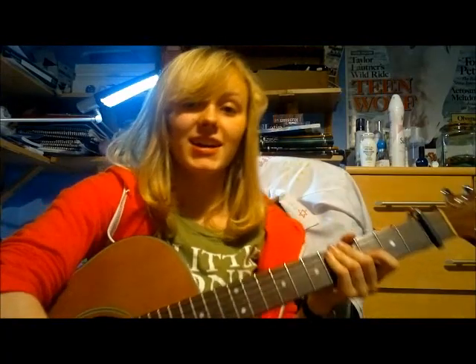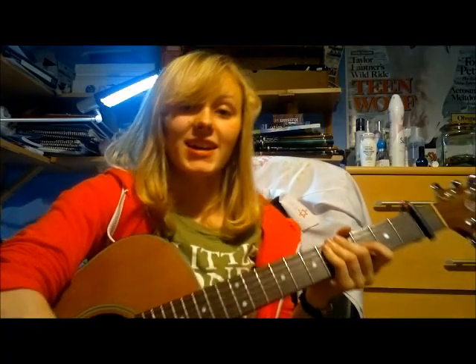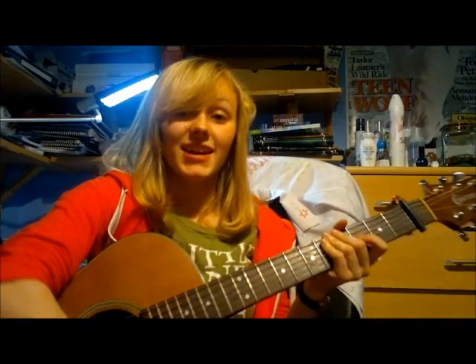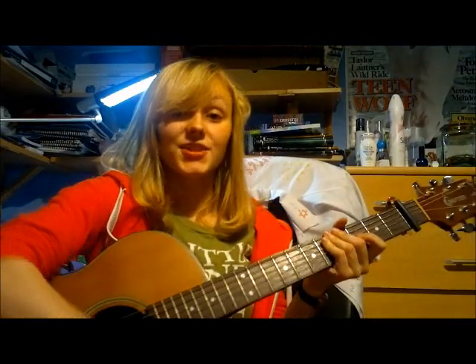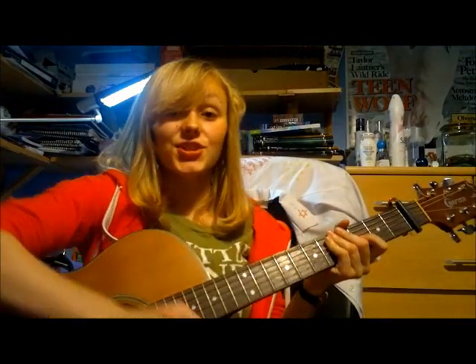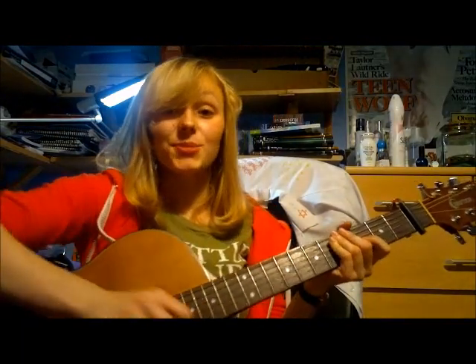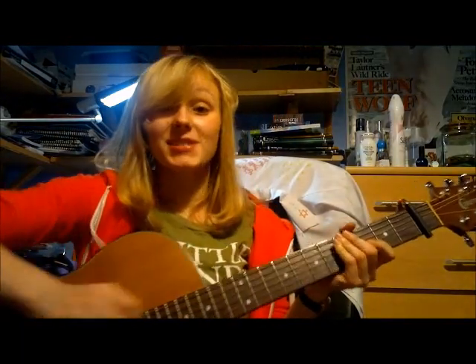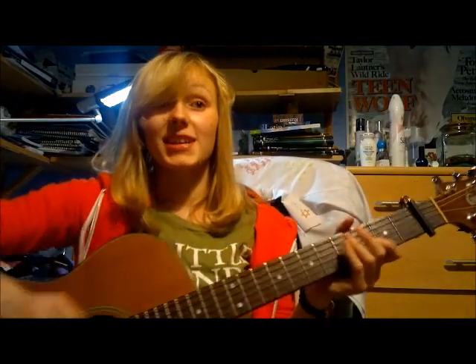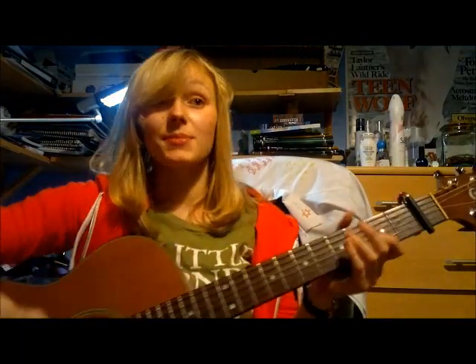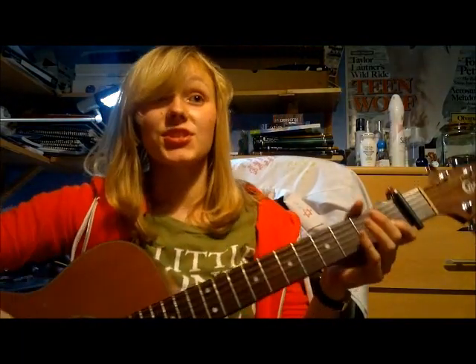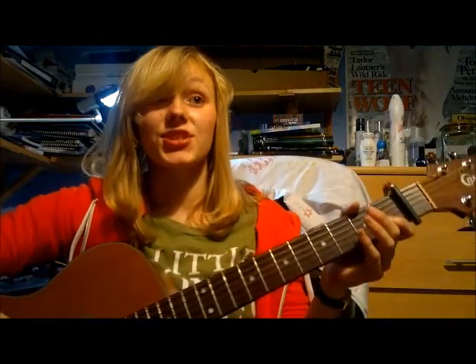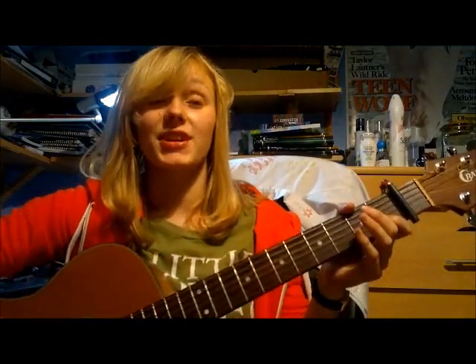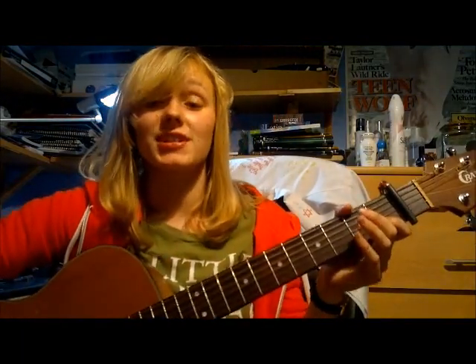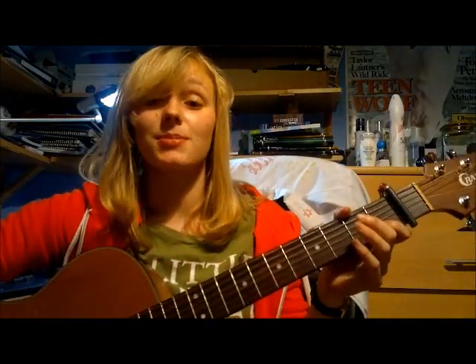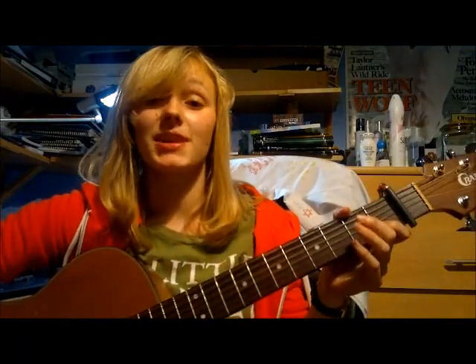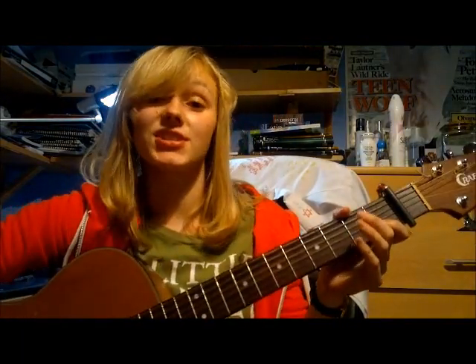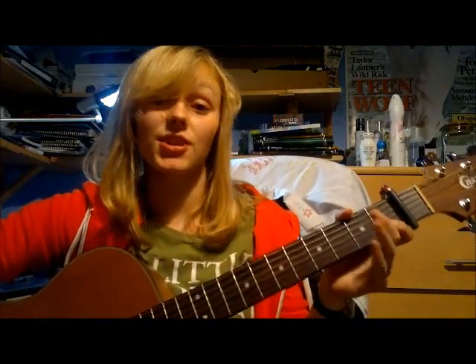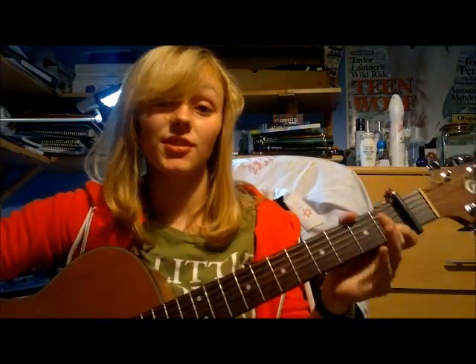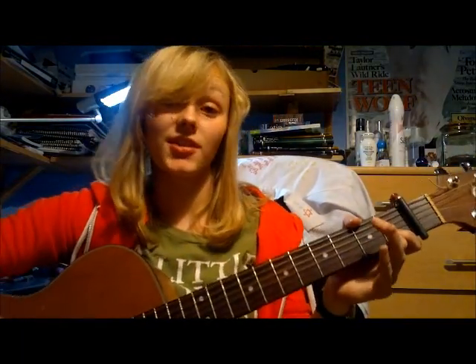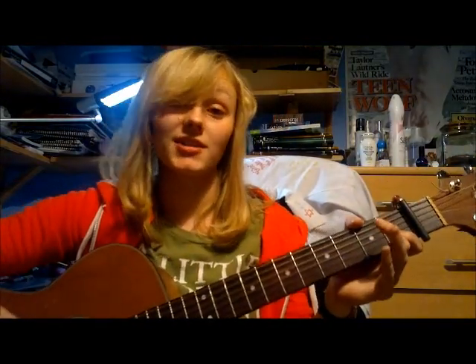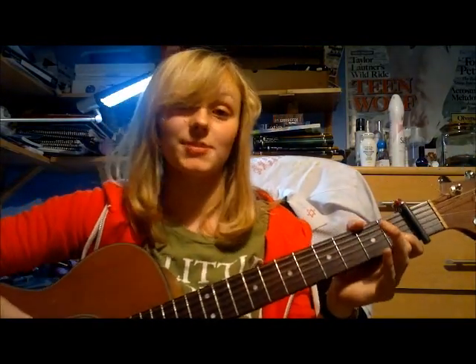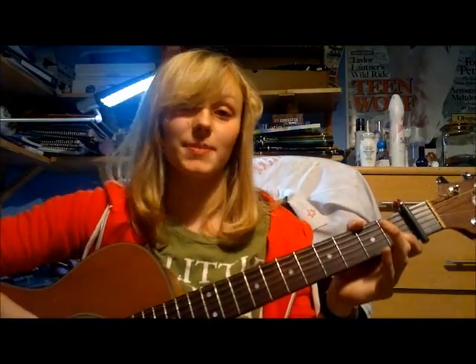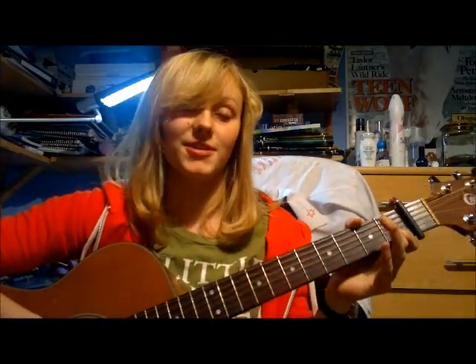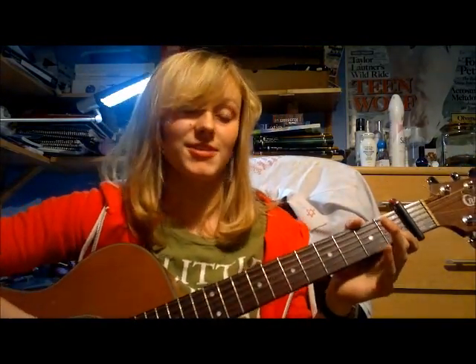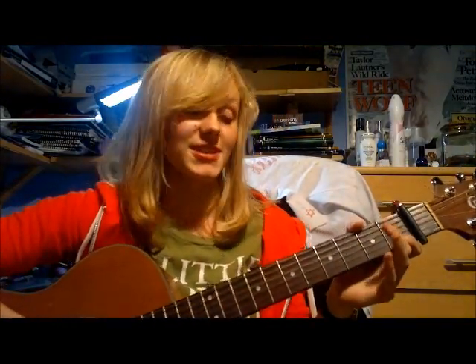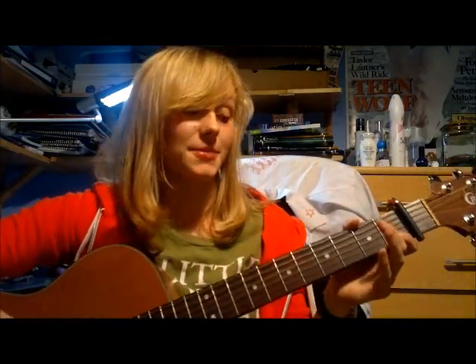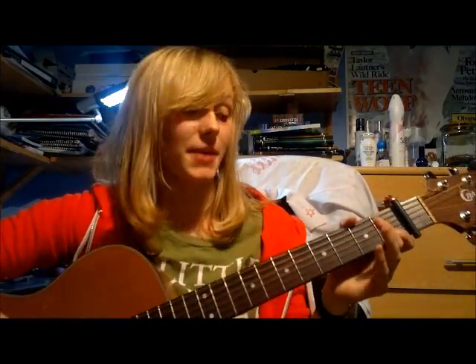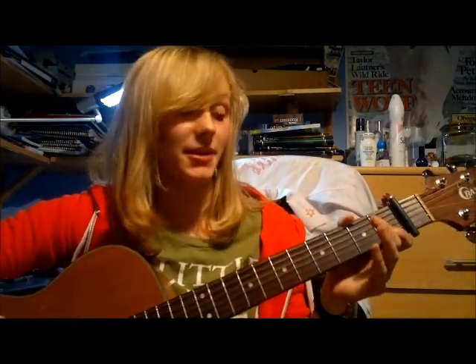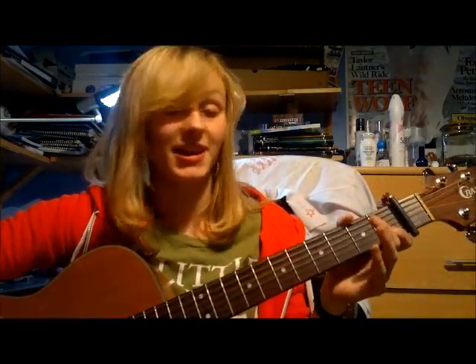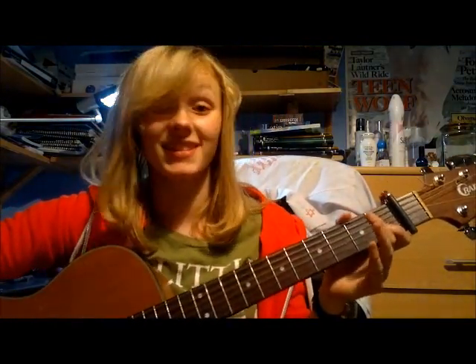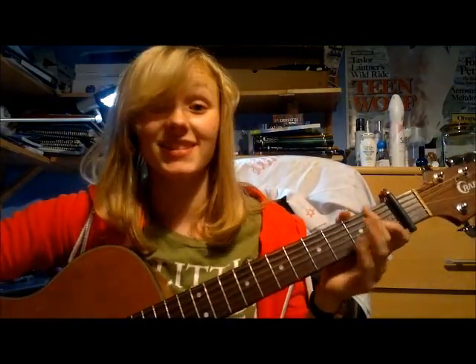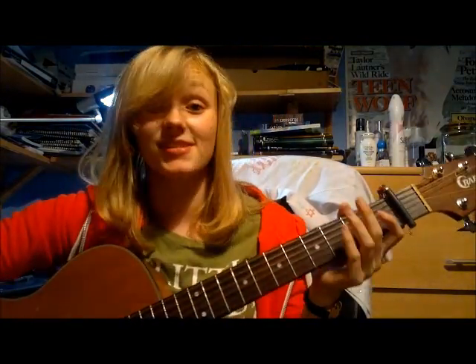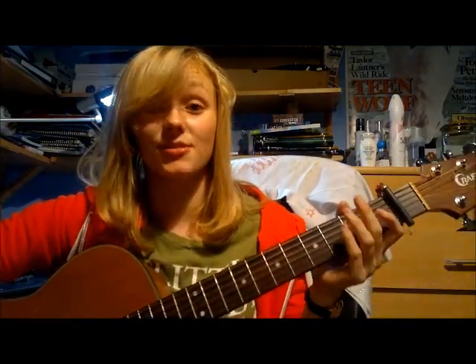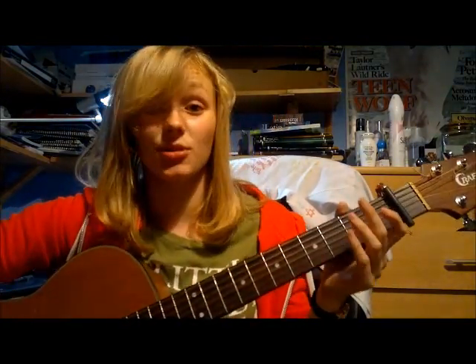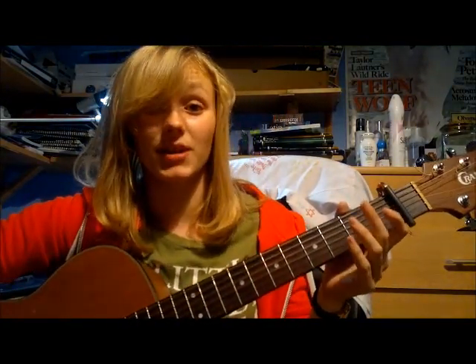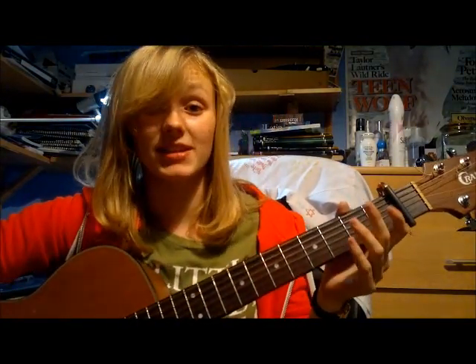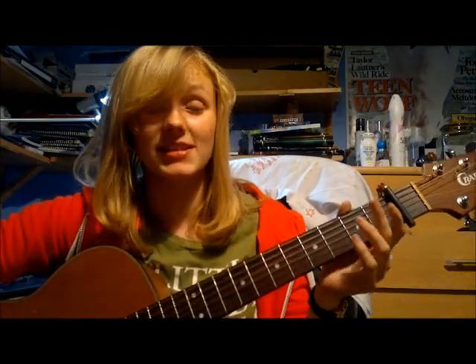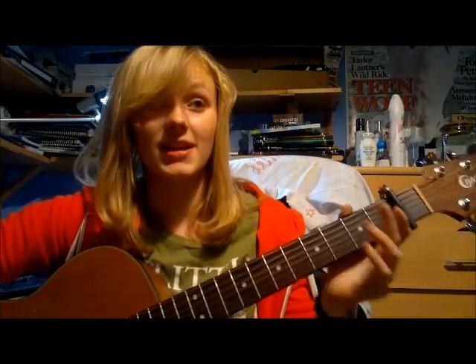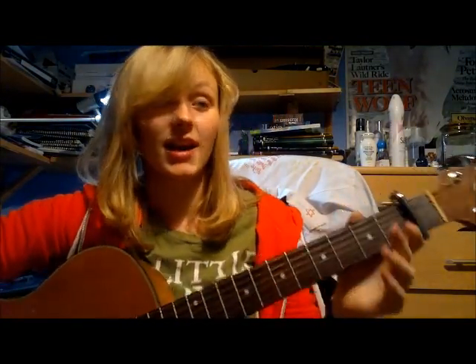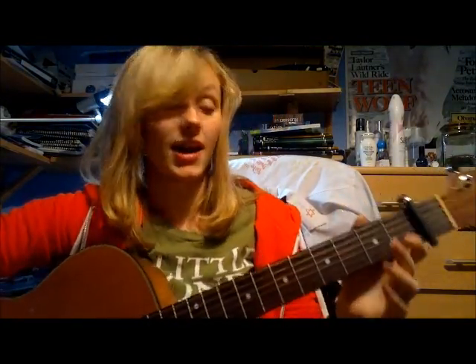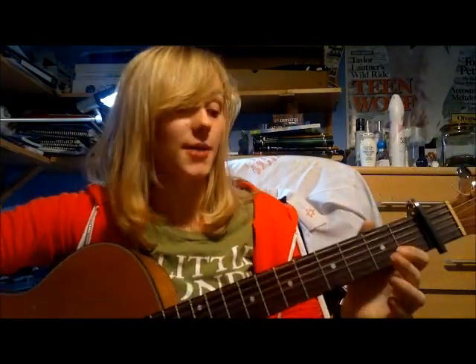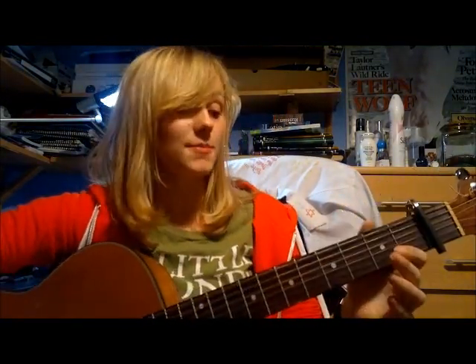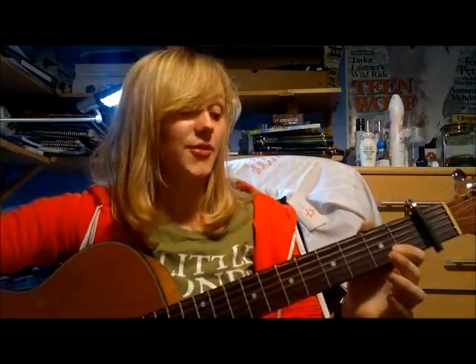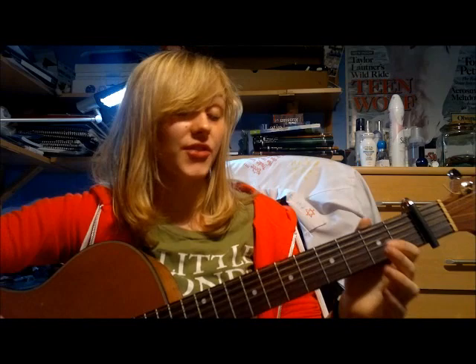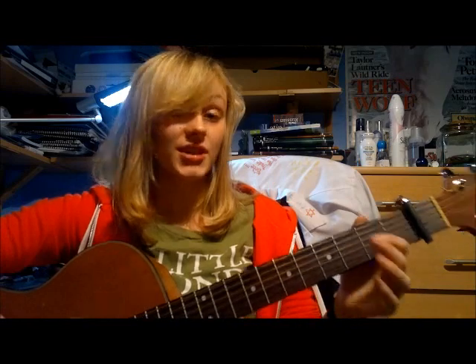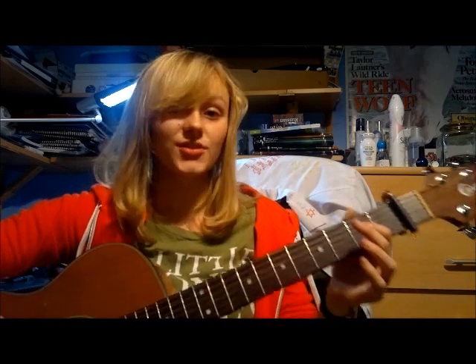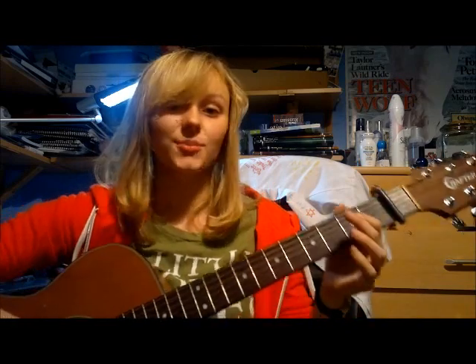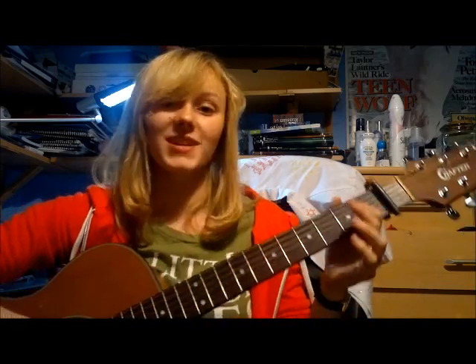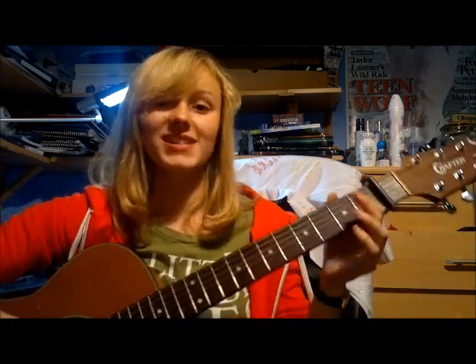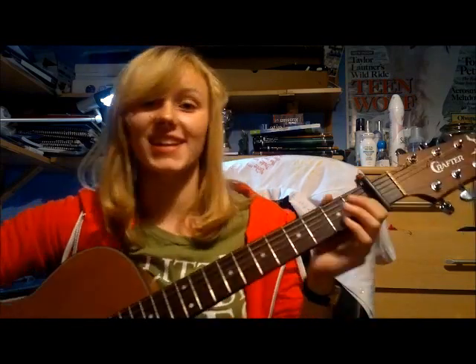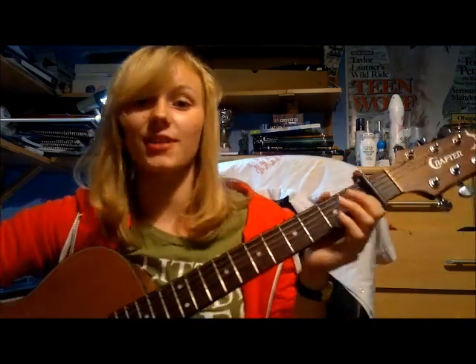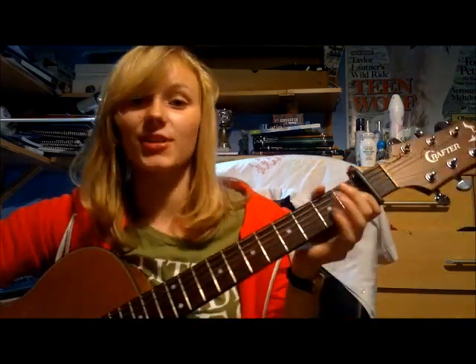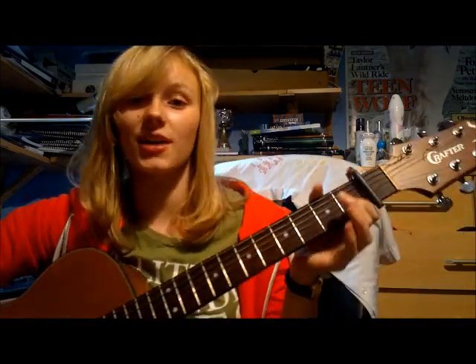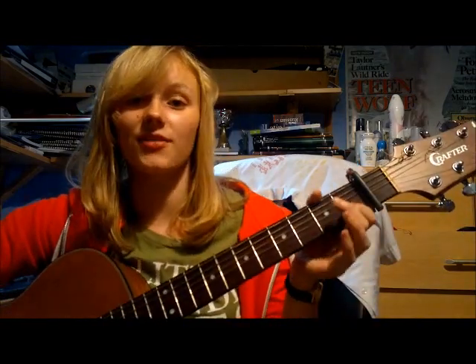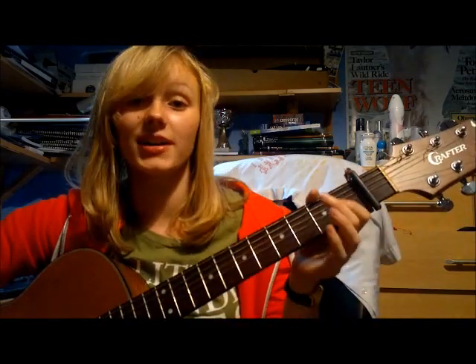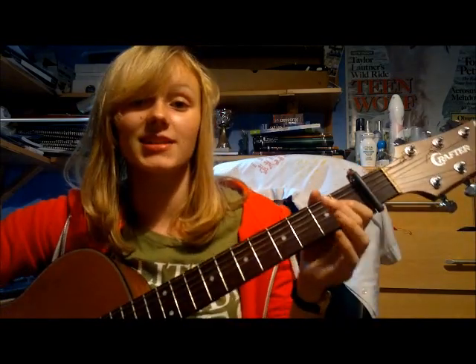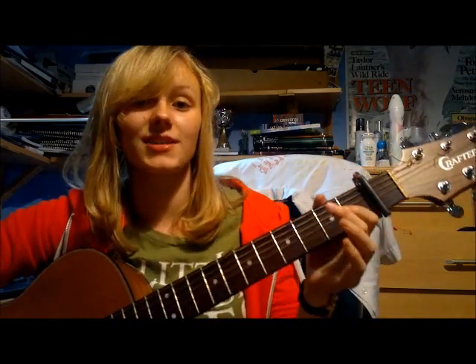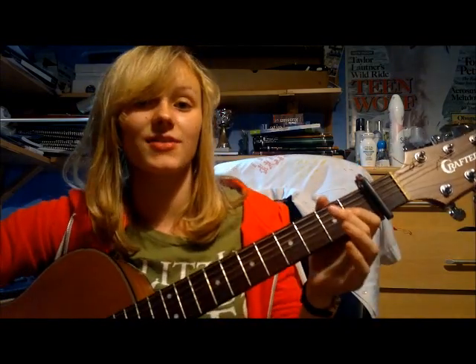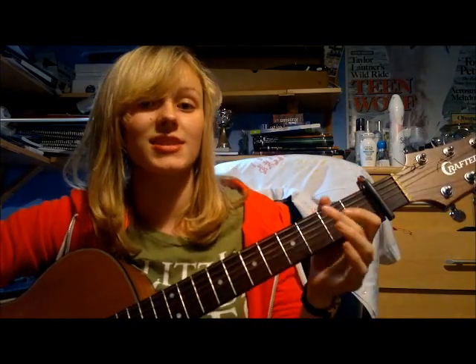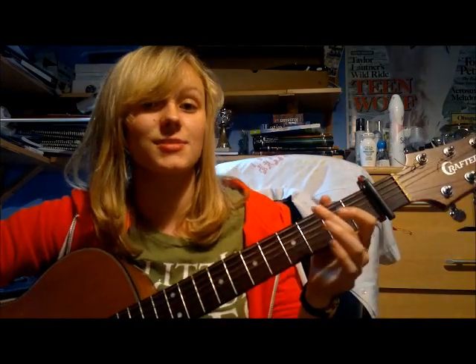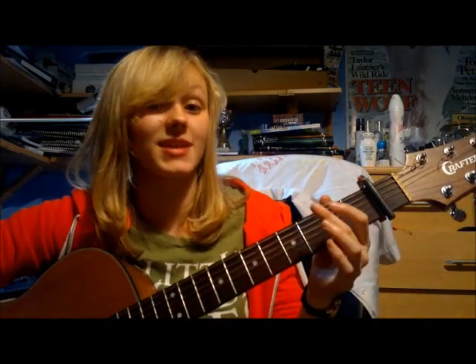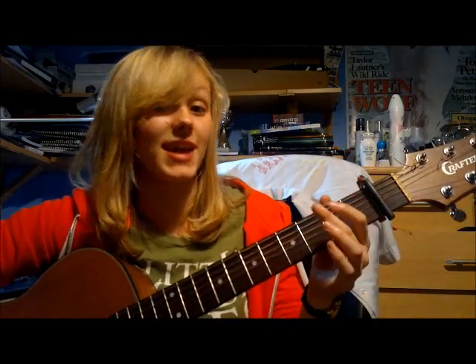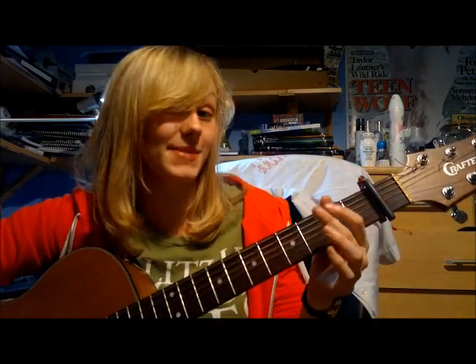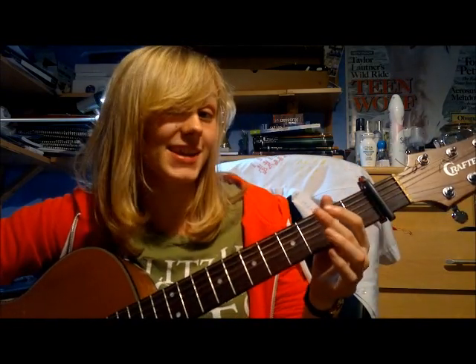Hey YouTube, today I'm going to show you how to play Jar of Hearts by Christina Perri, and this is a request. First of all, please check out the cover I did of this with Emily.